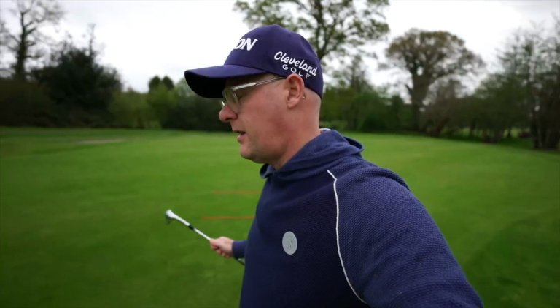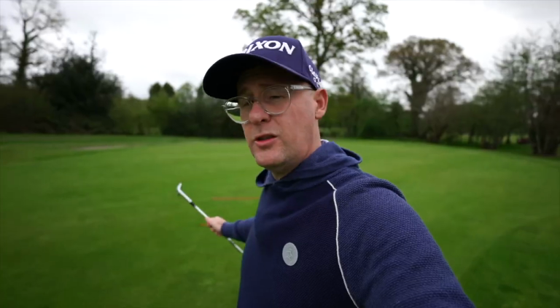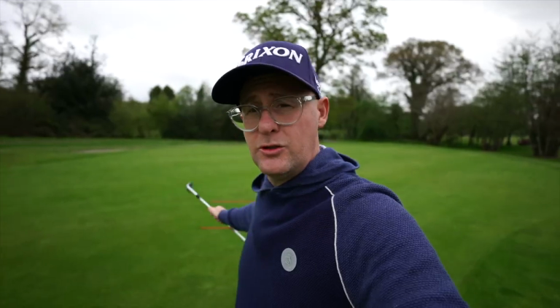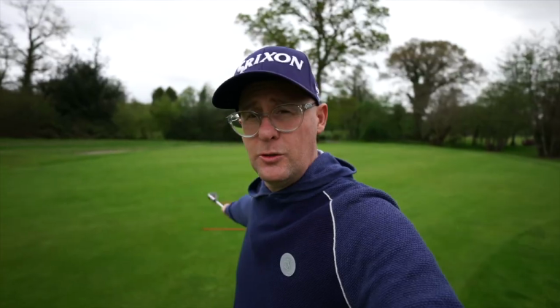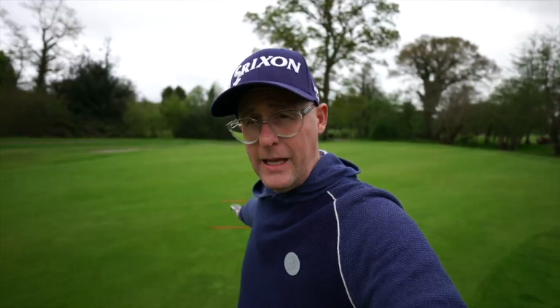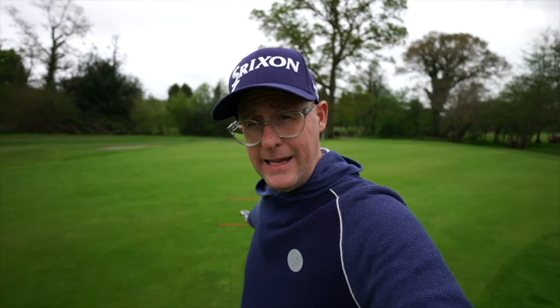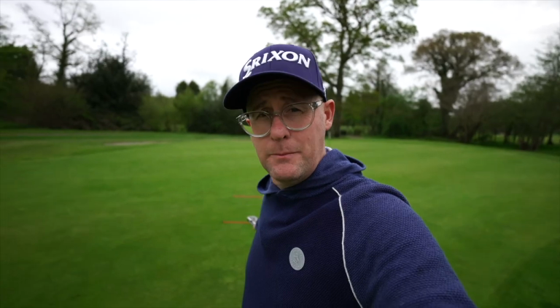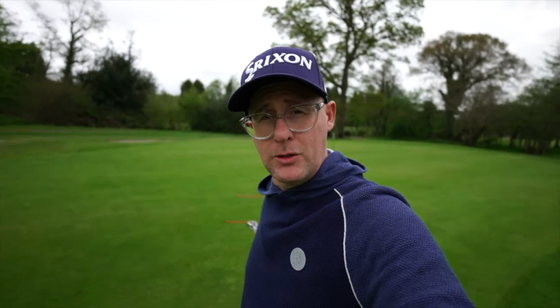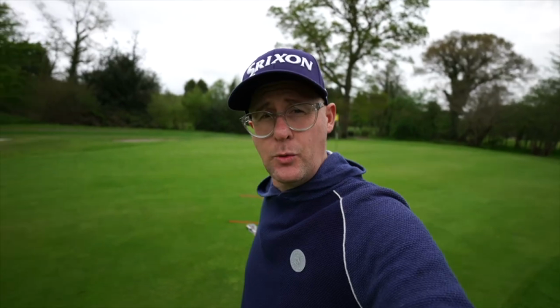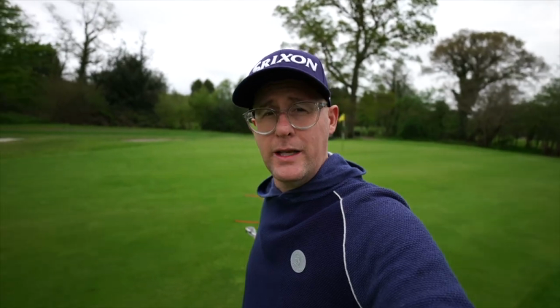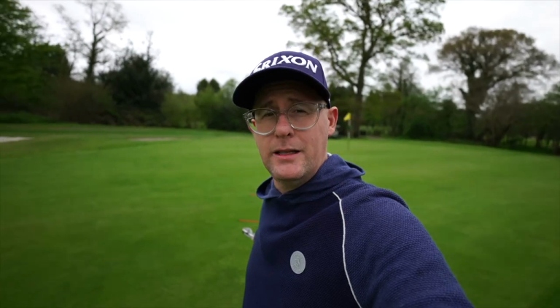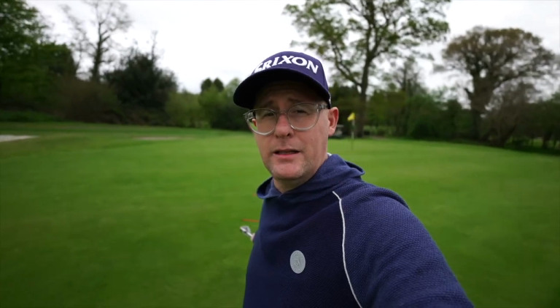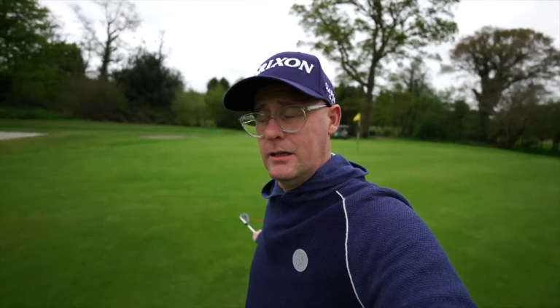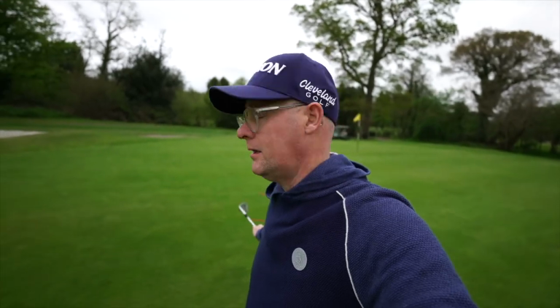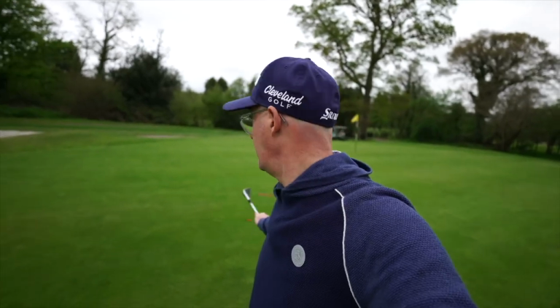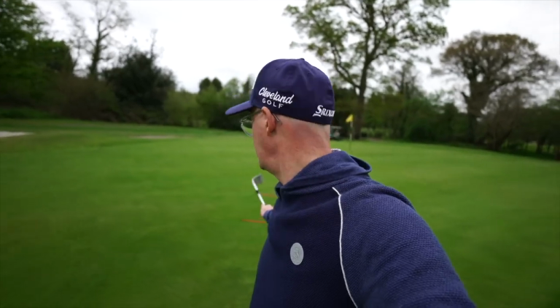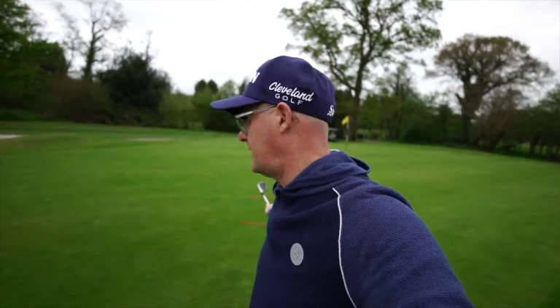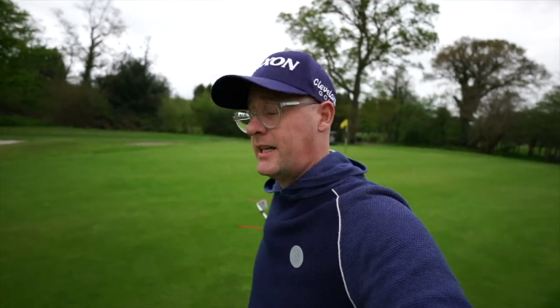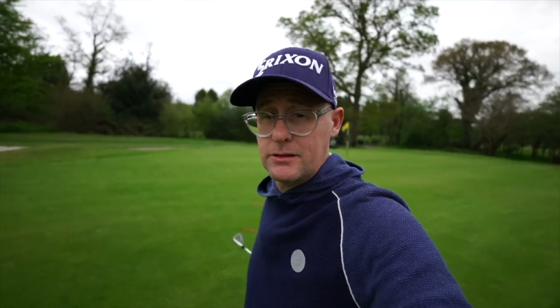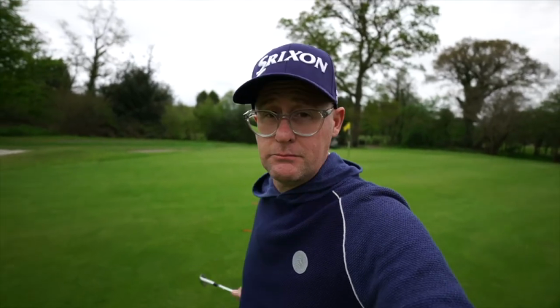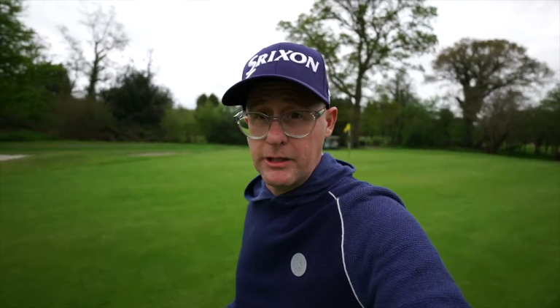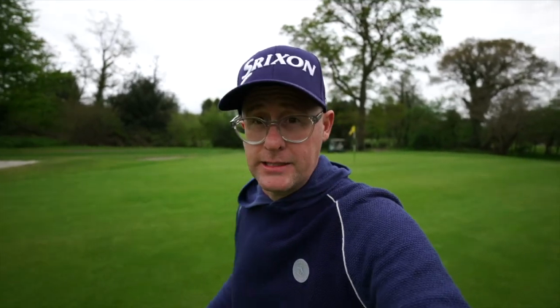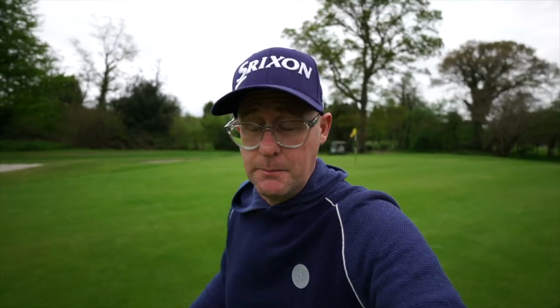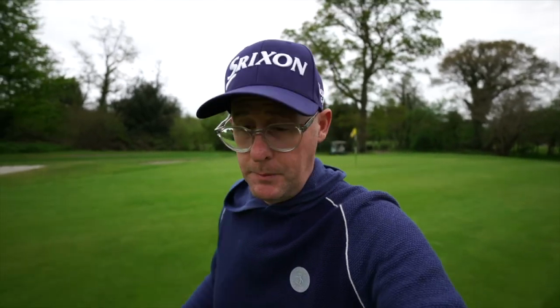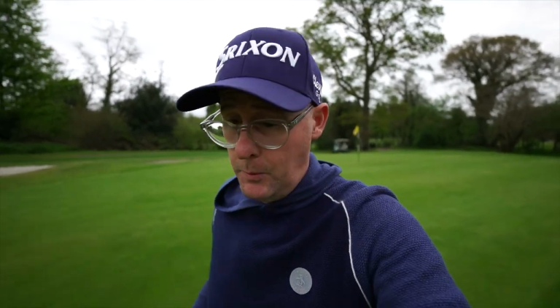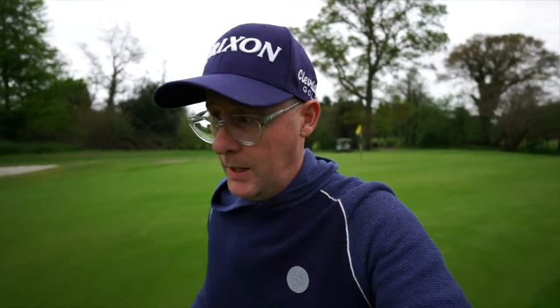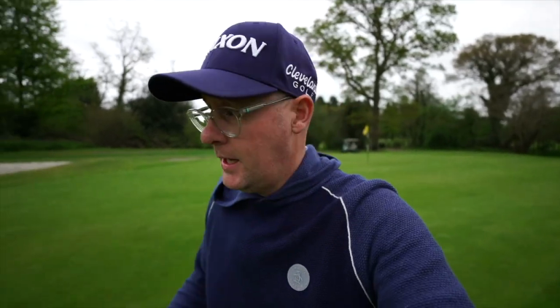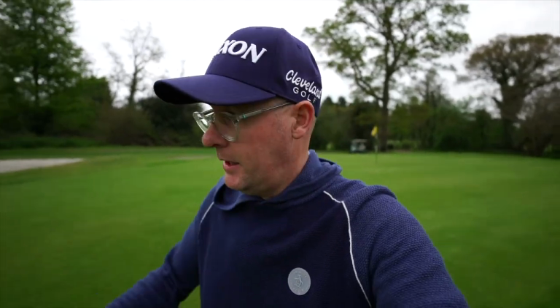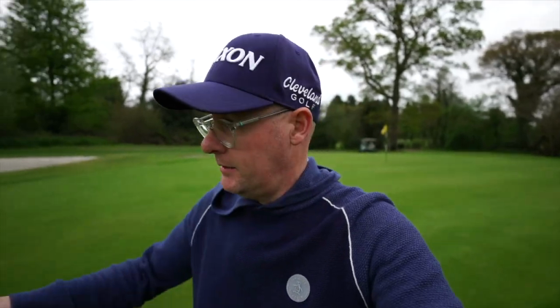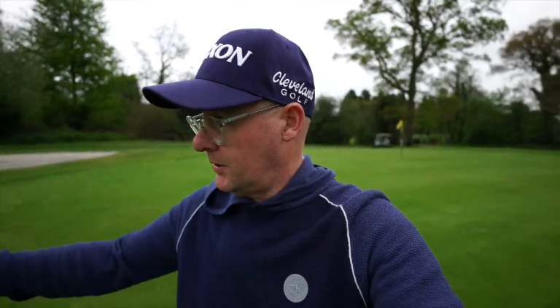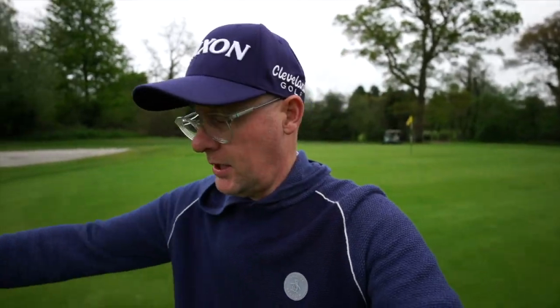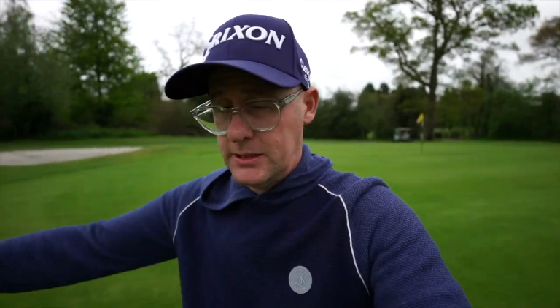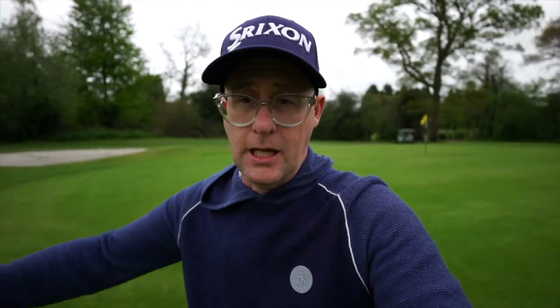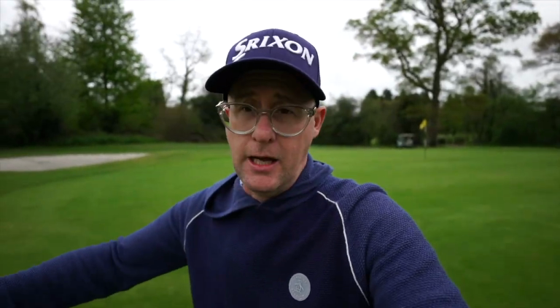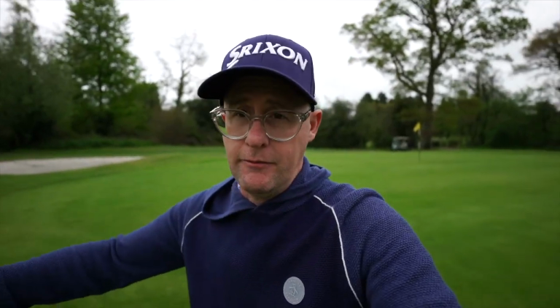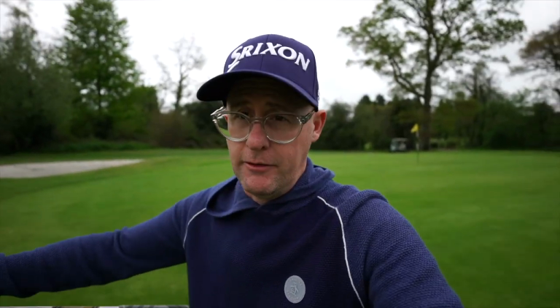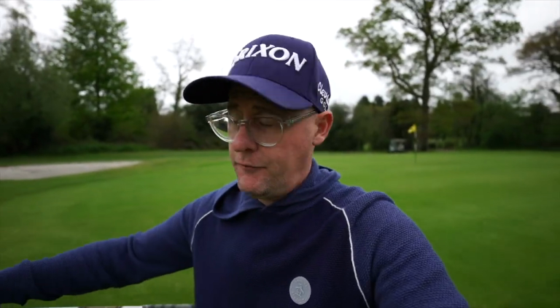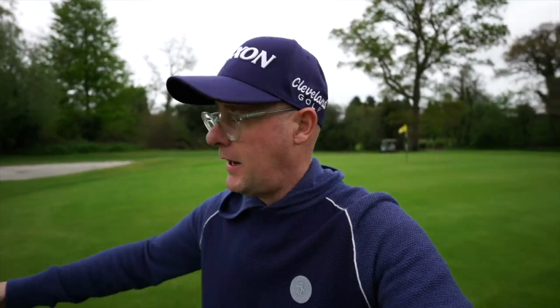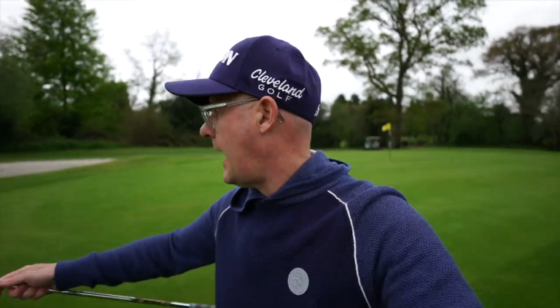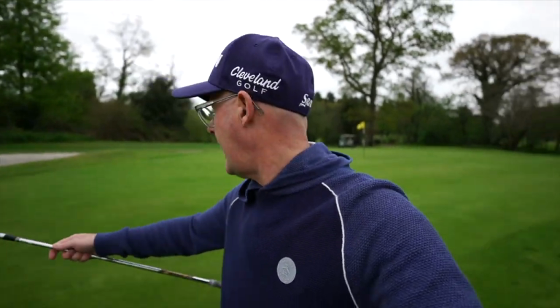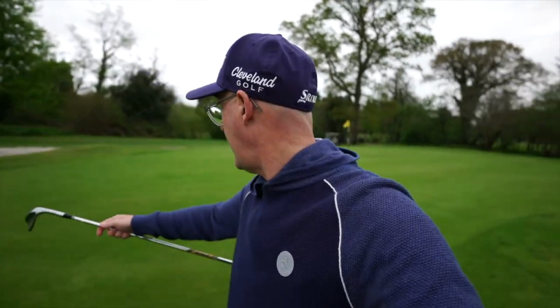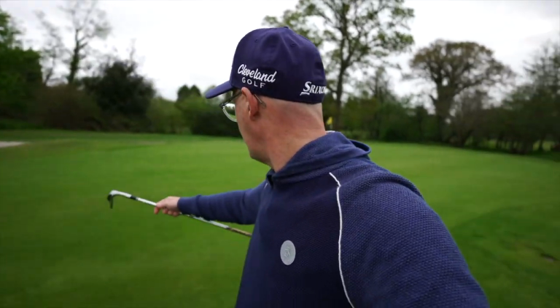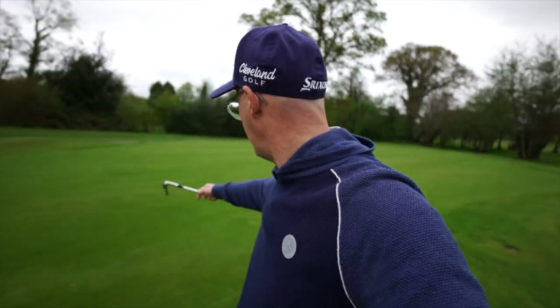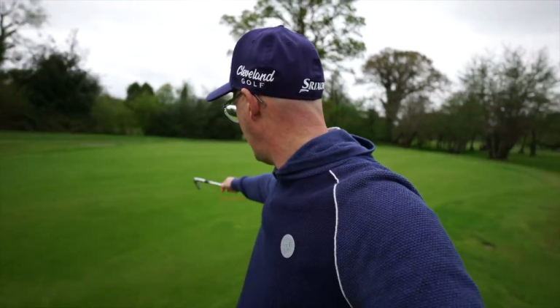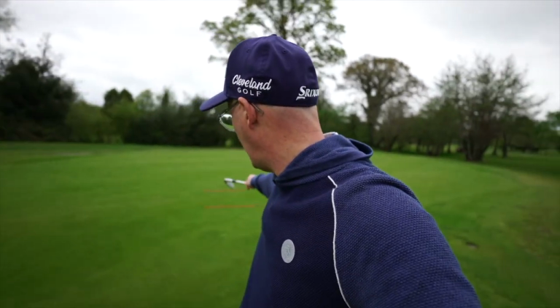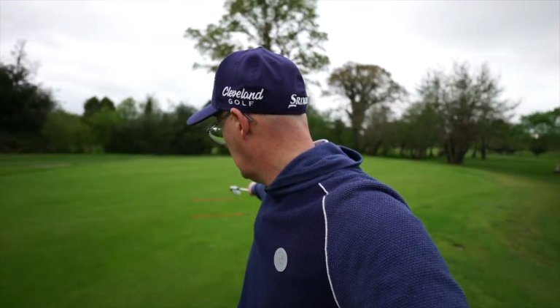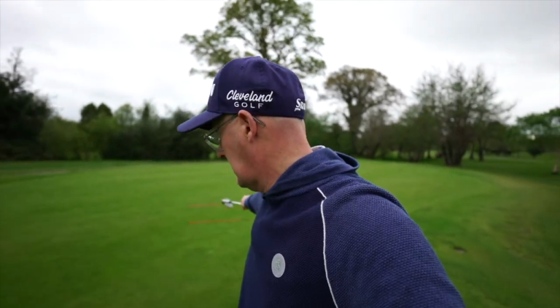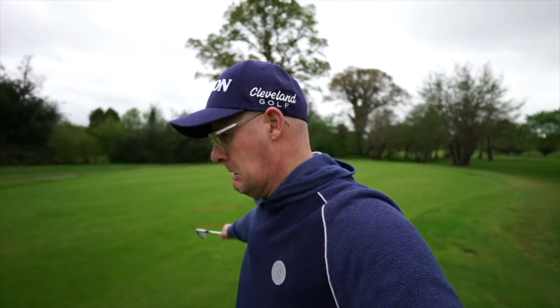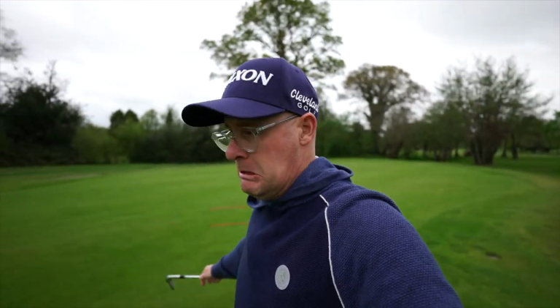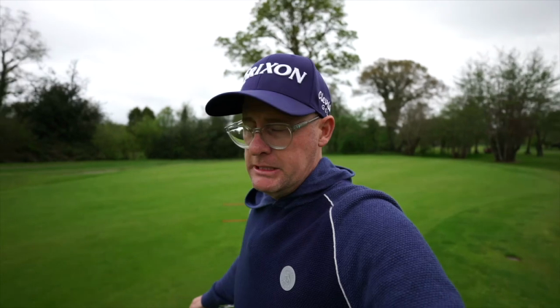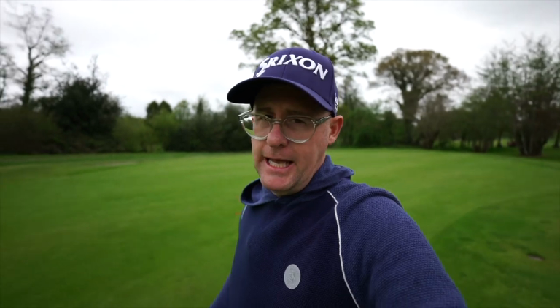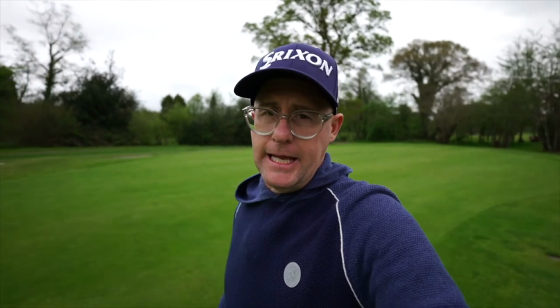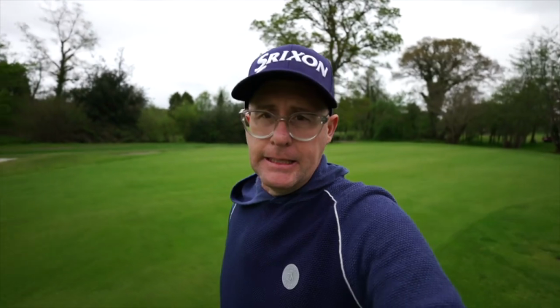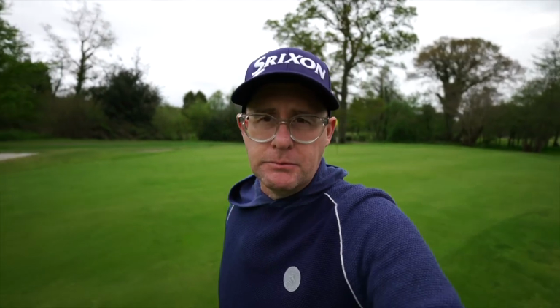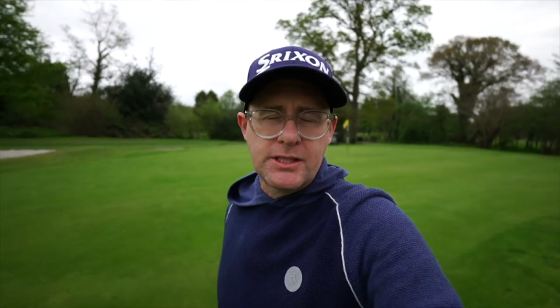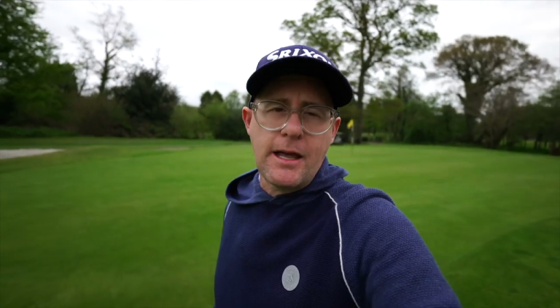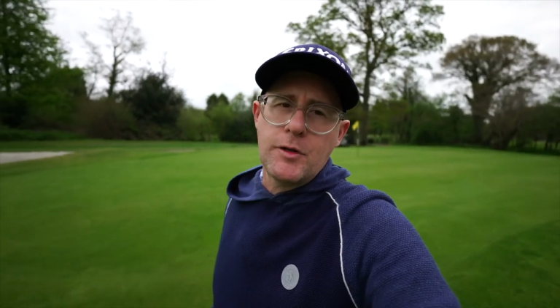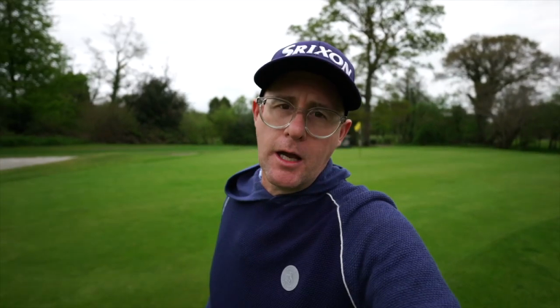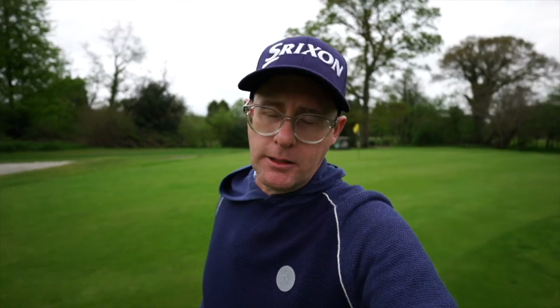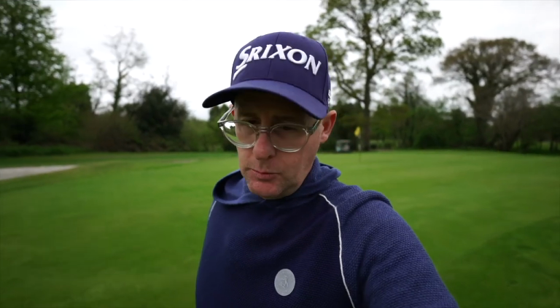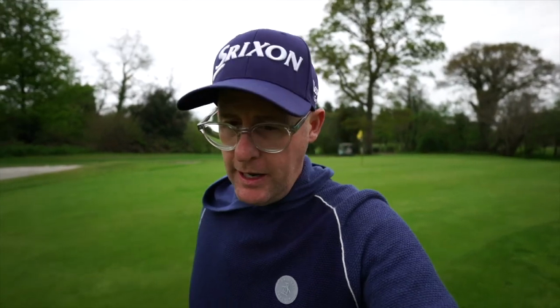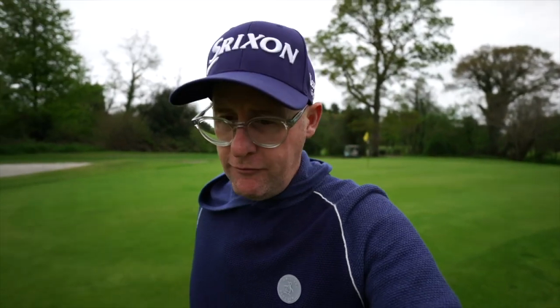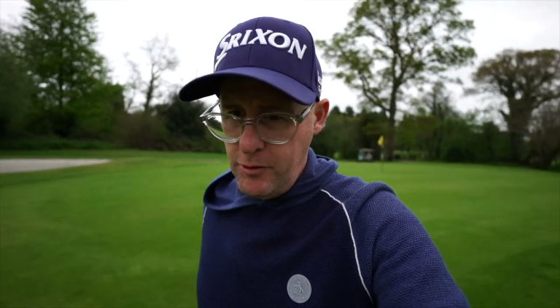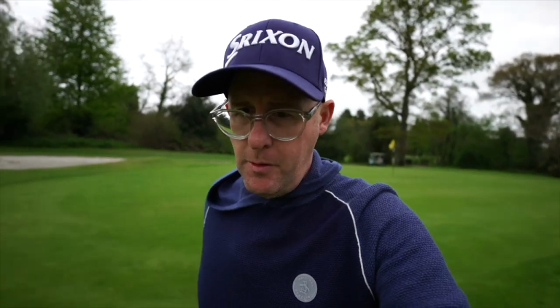Both balls landed between the sticks — really simple. It was a nice lie, very flat. I'm about seven yards away from them.